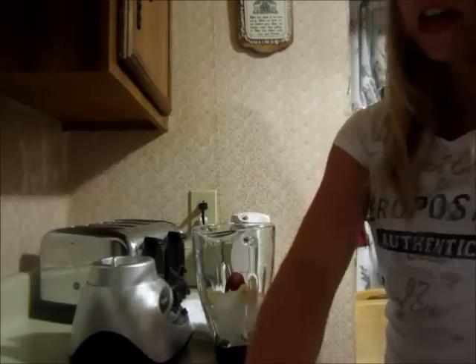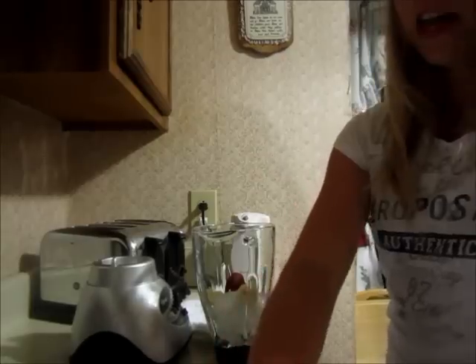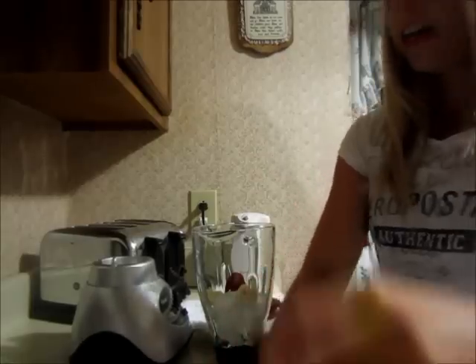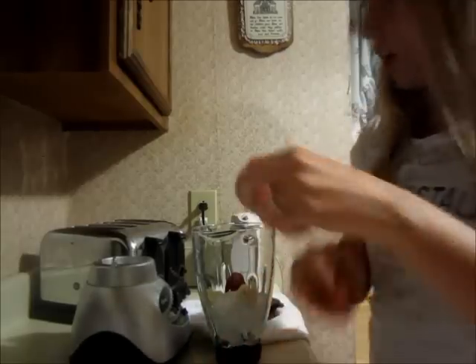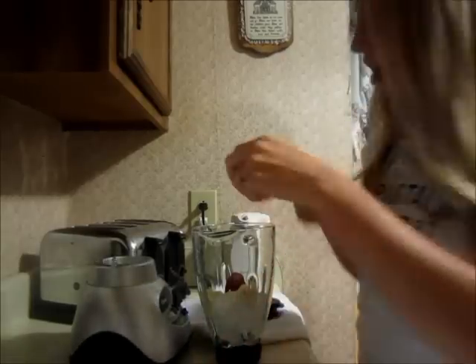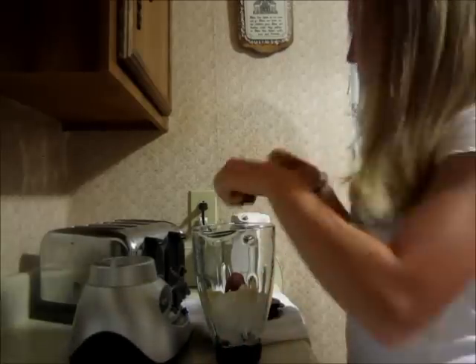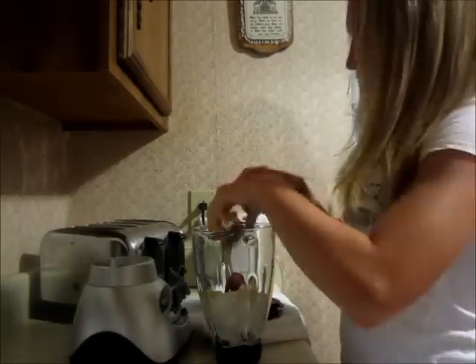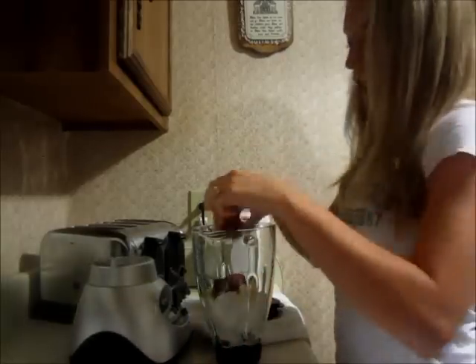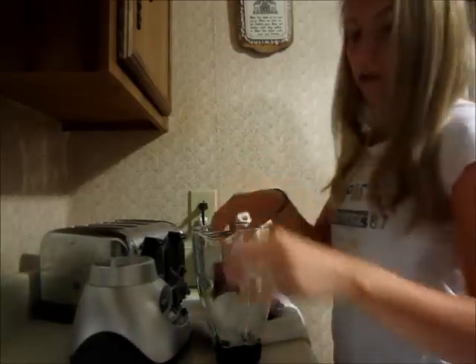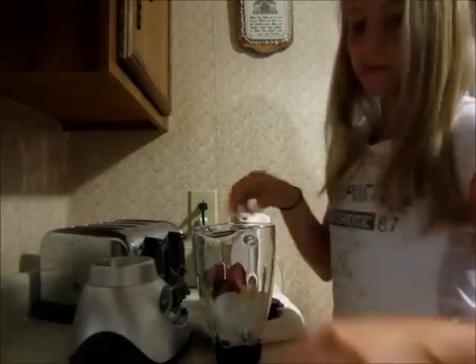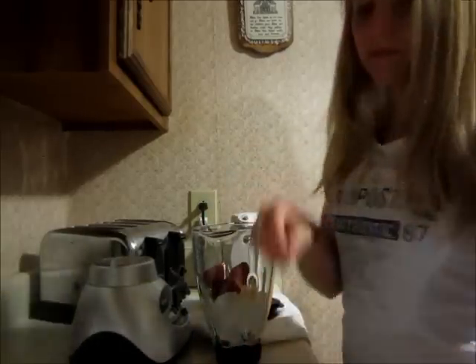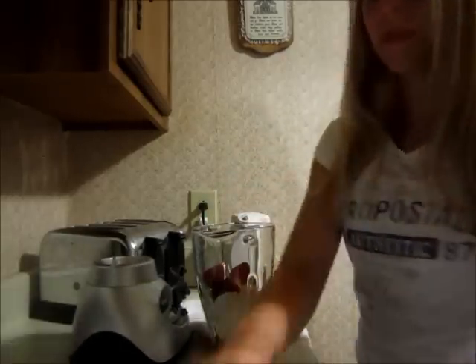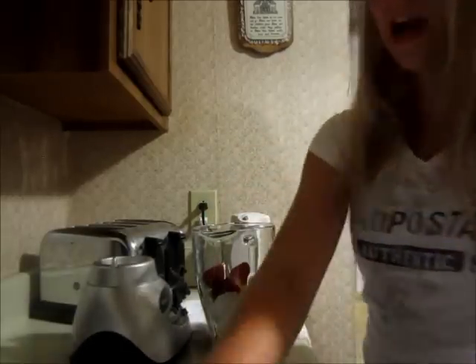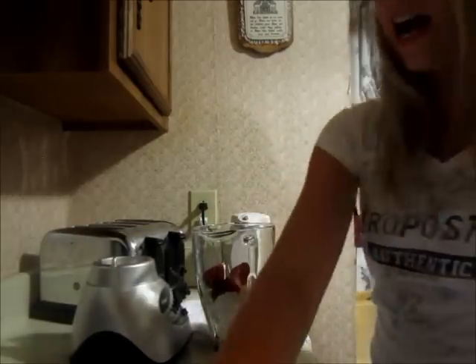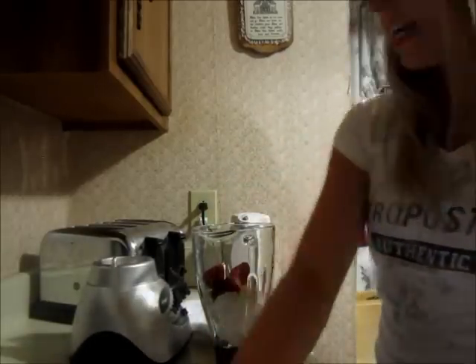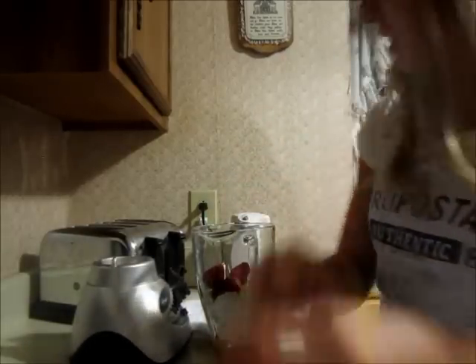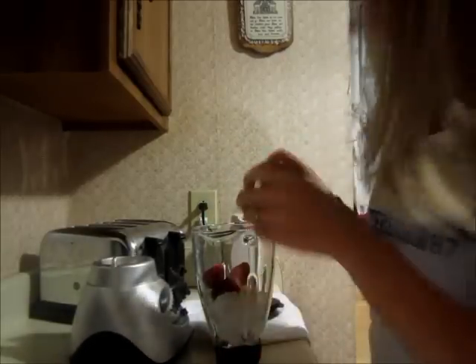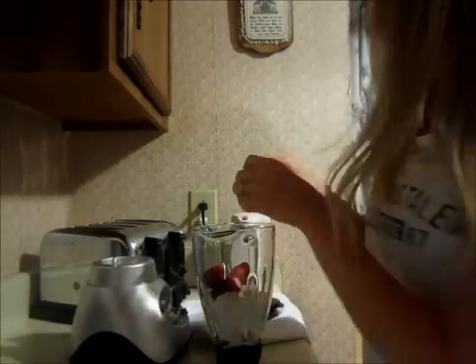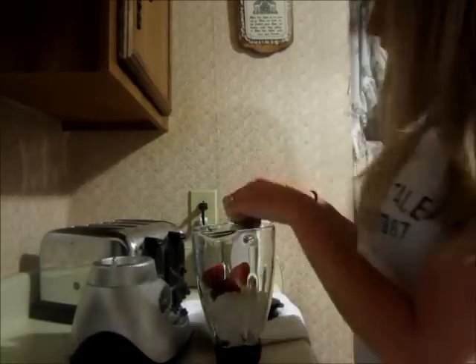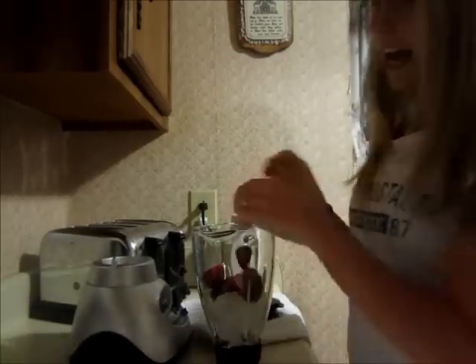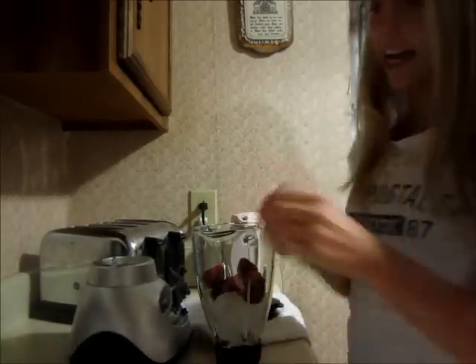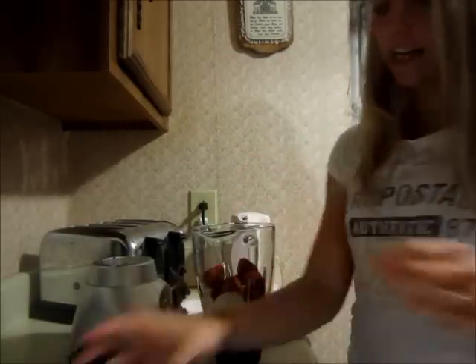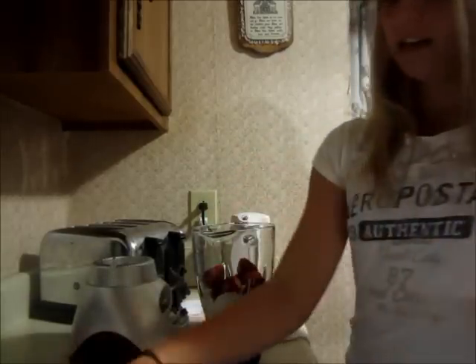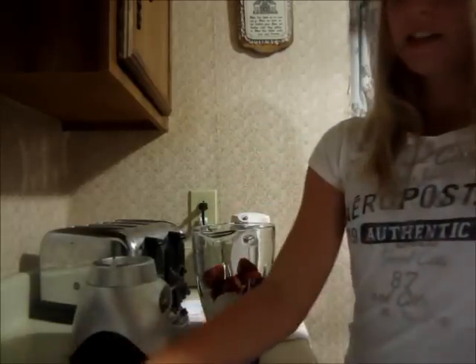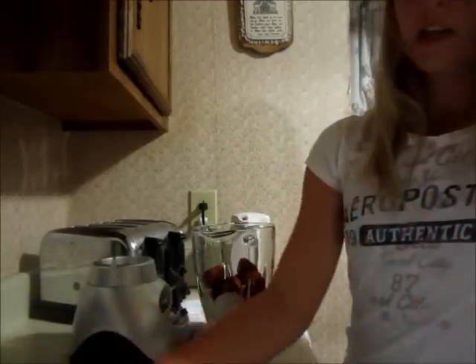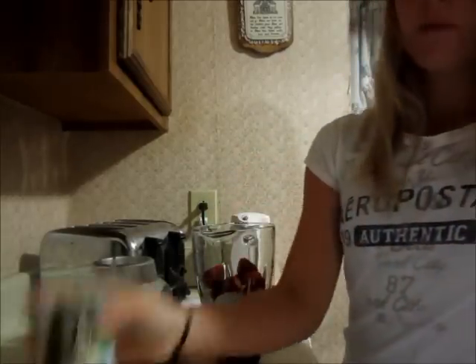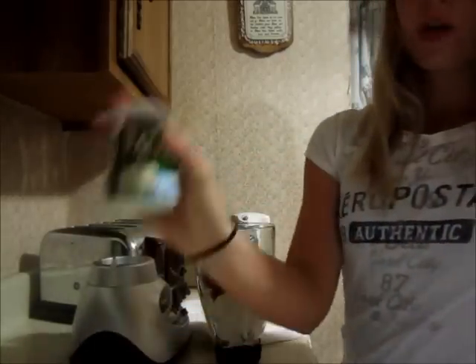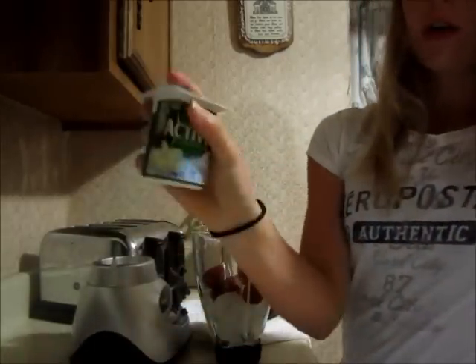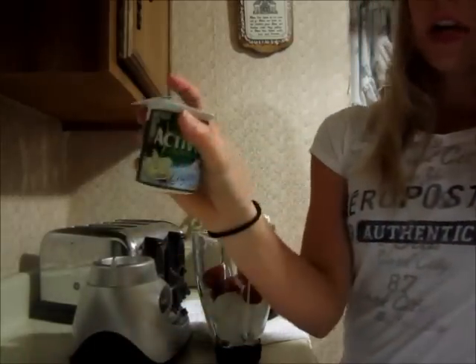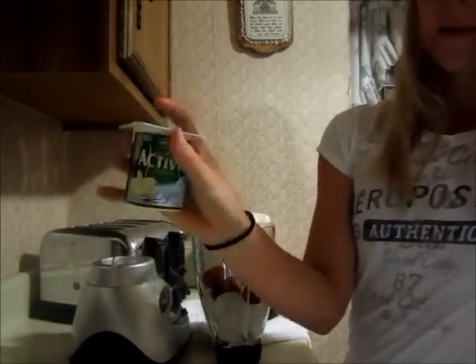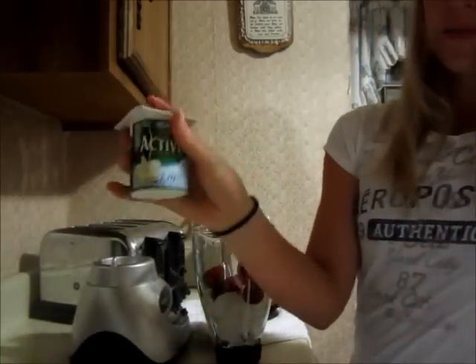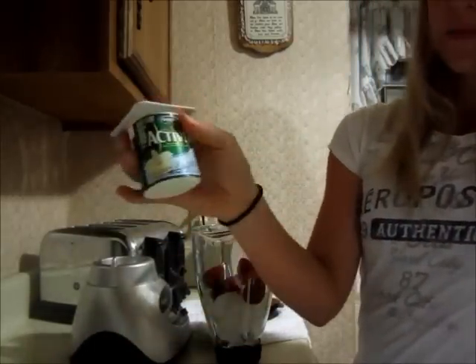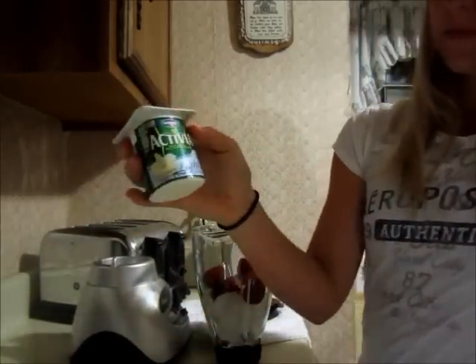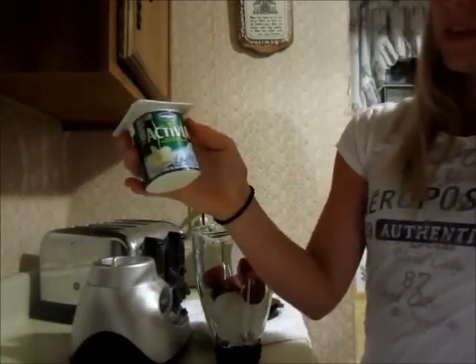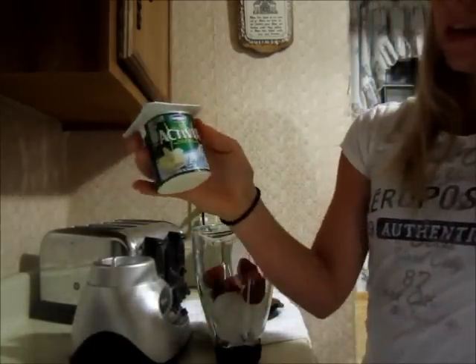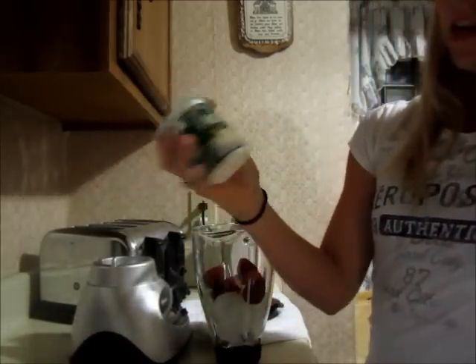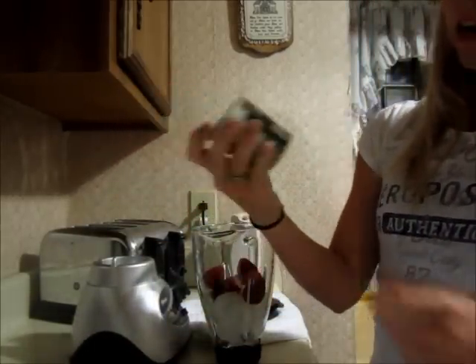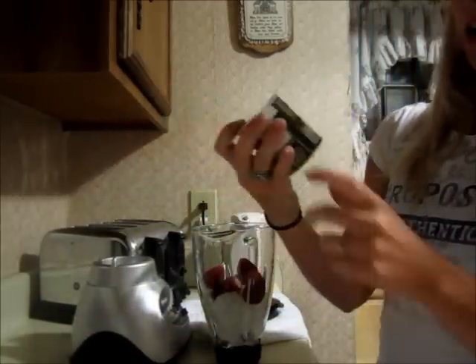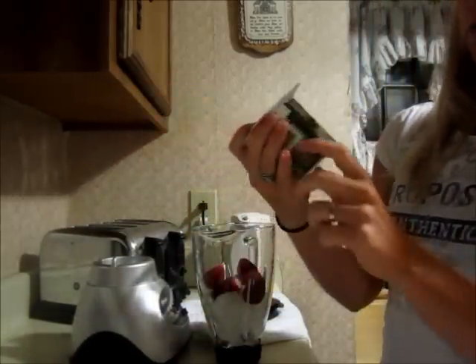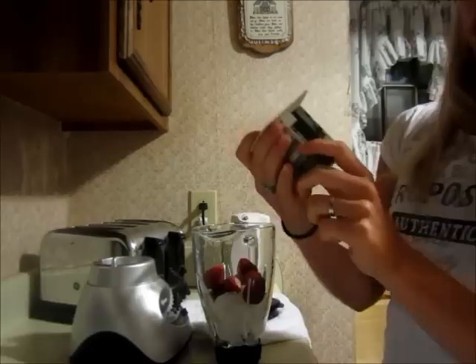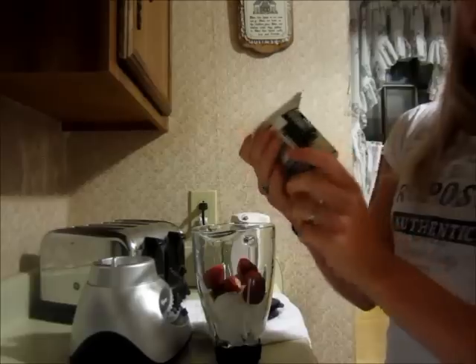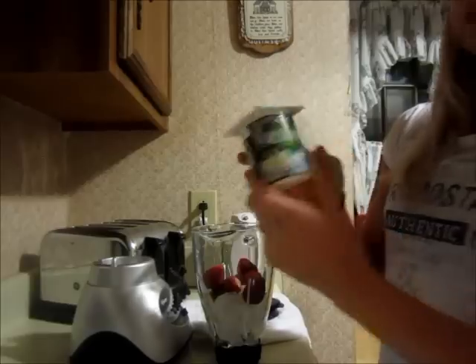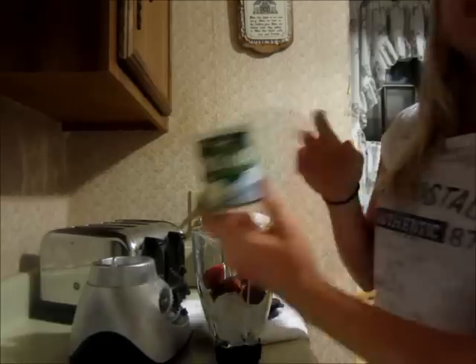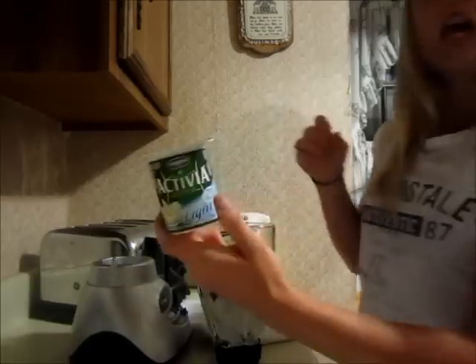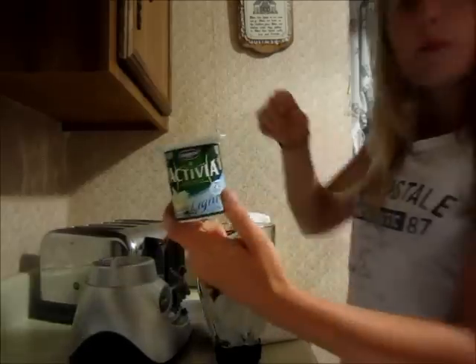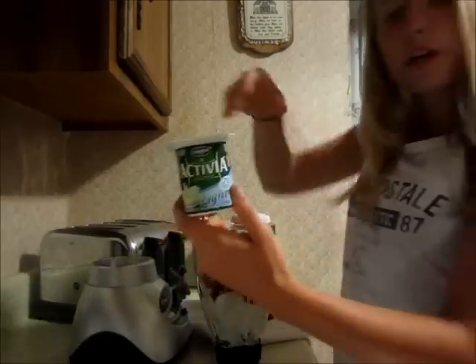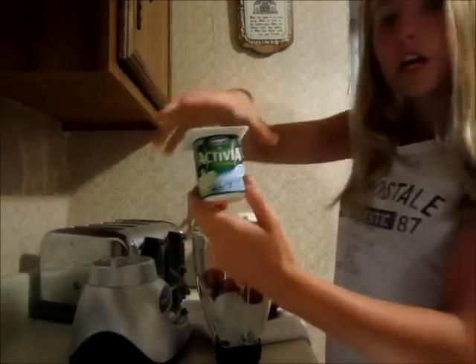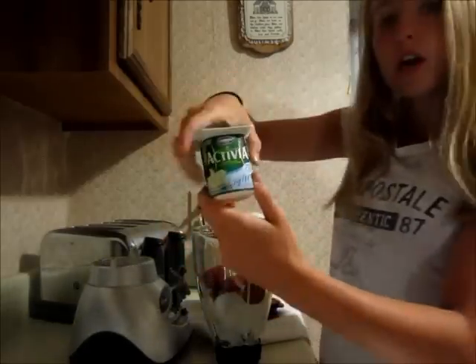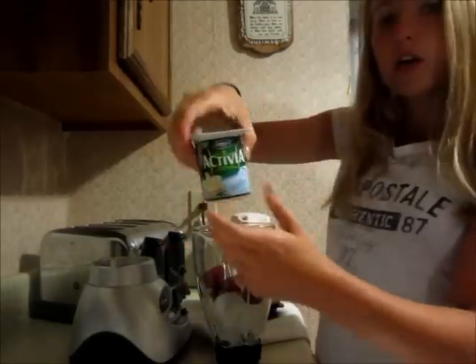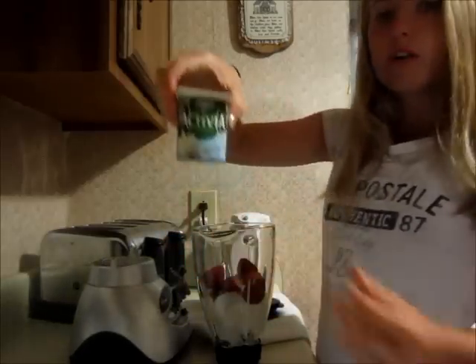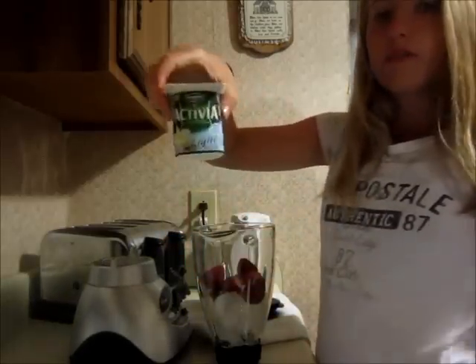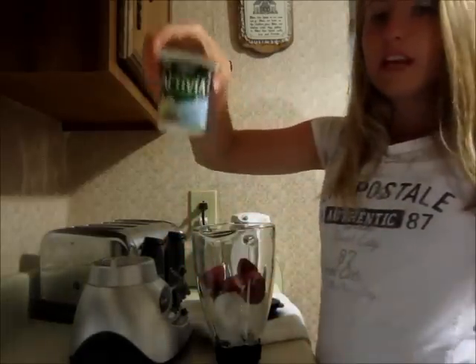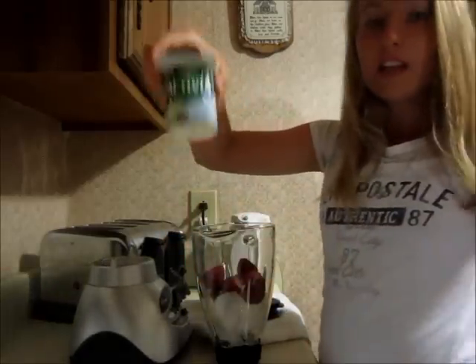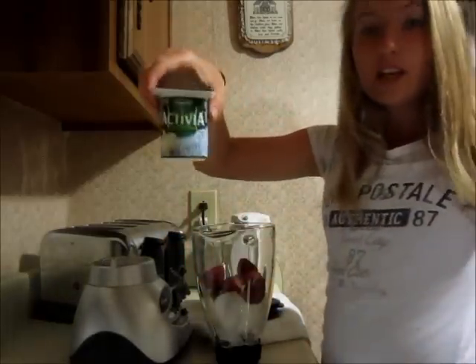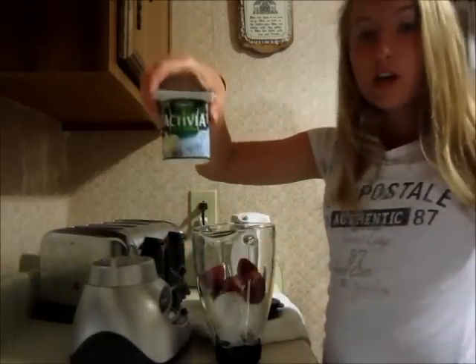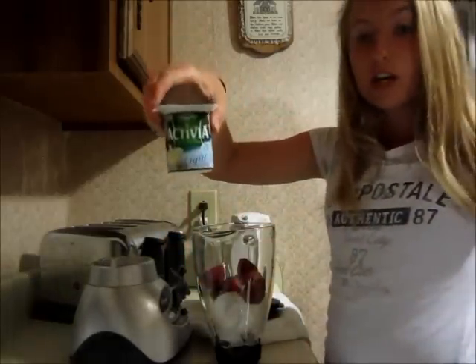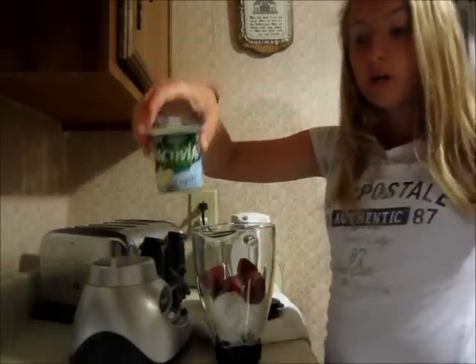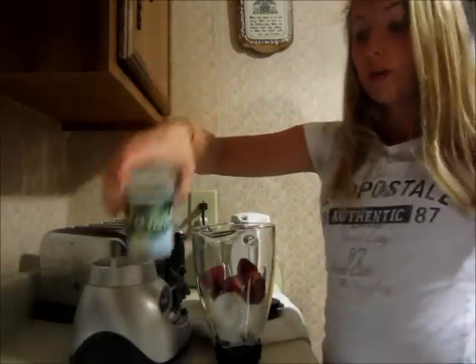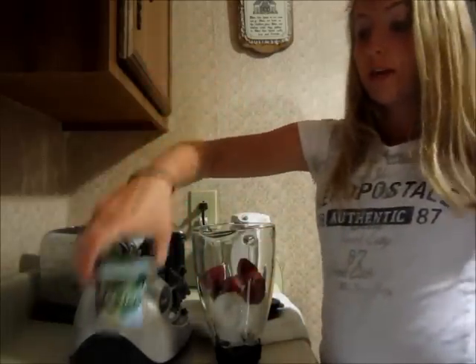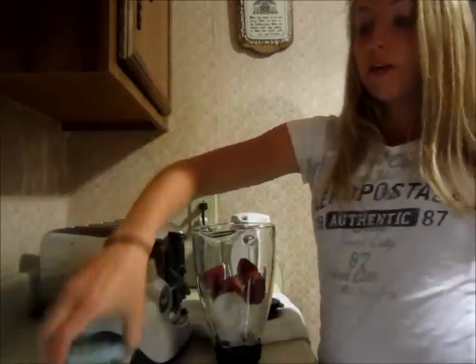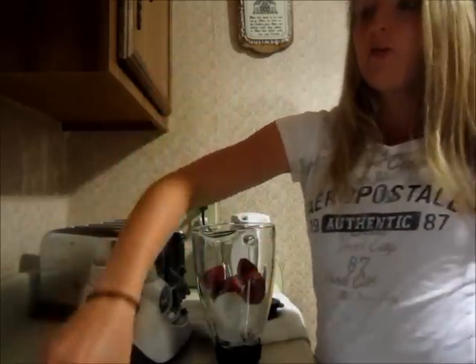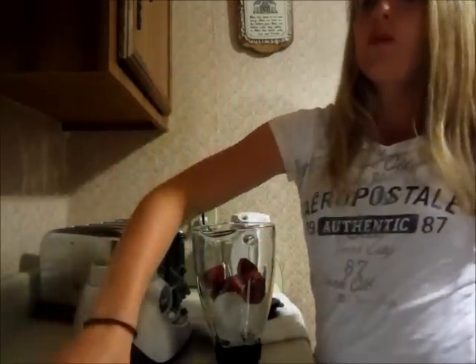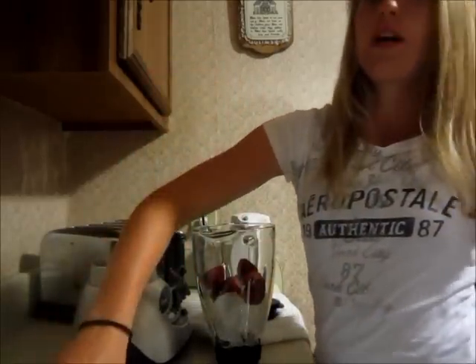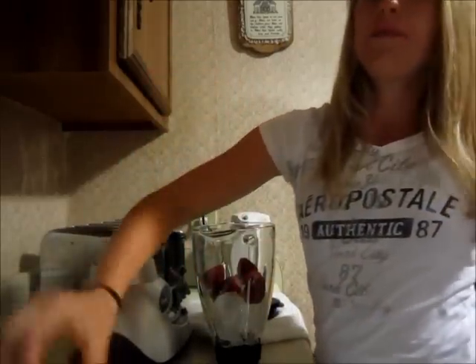And also, I like to add some yogurt. You can add strawberry yogurt or vanilla yogurt, whatever you want.